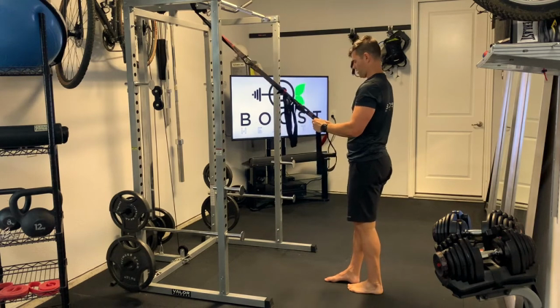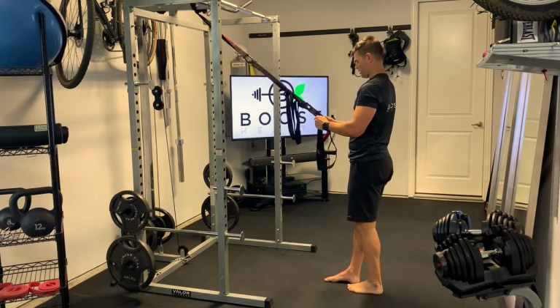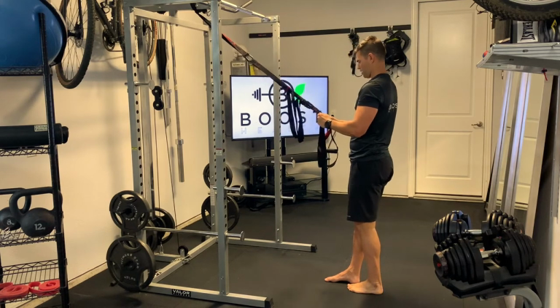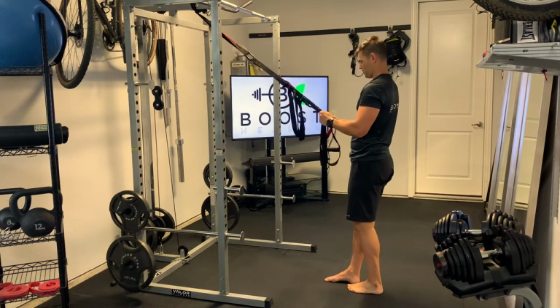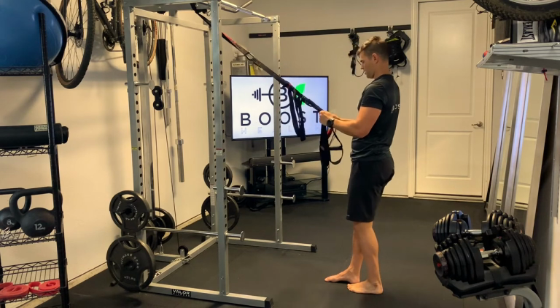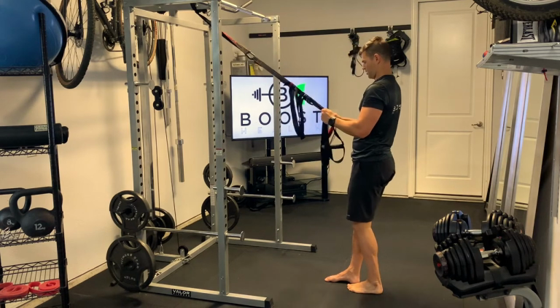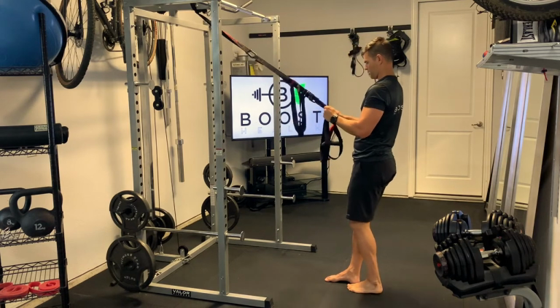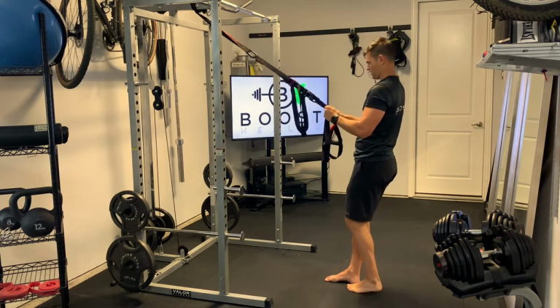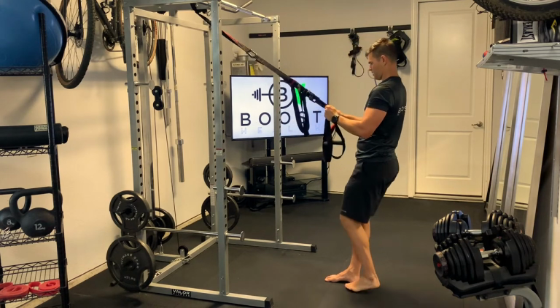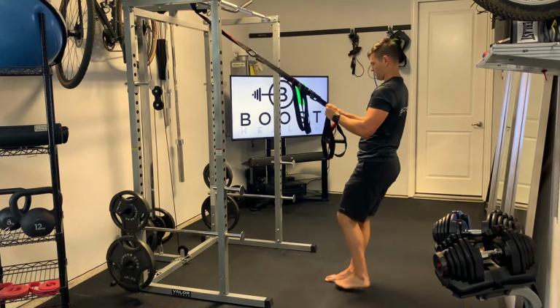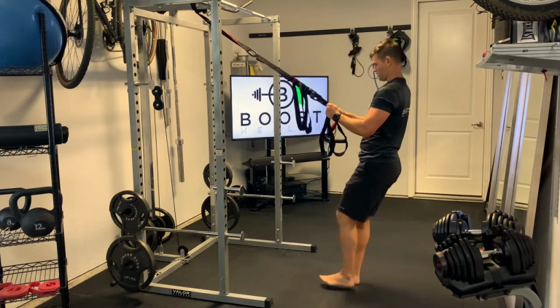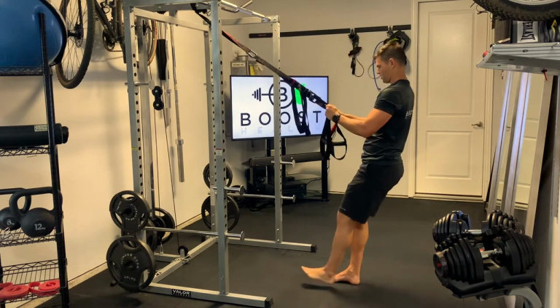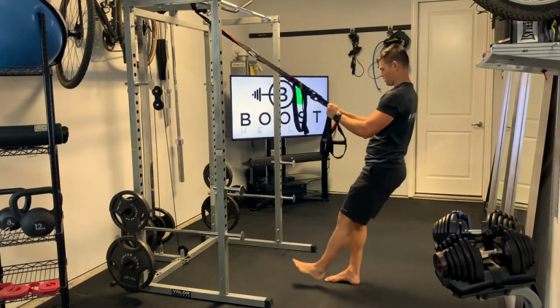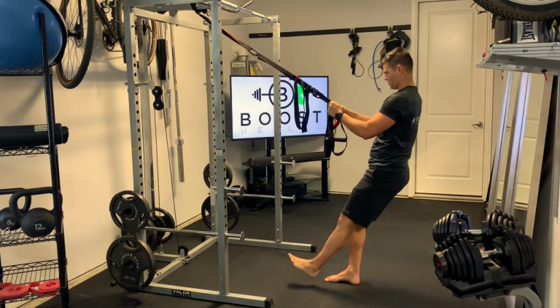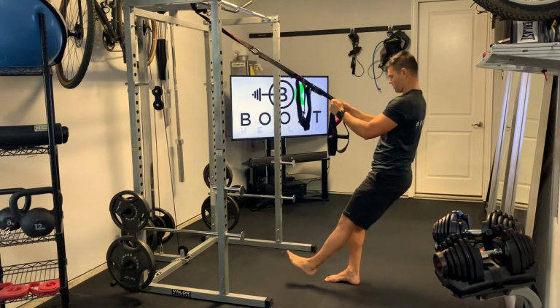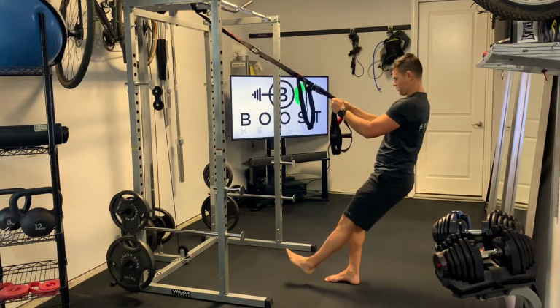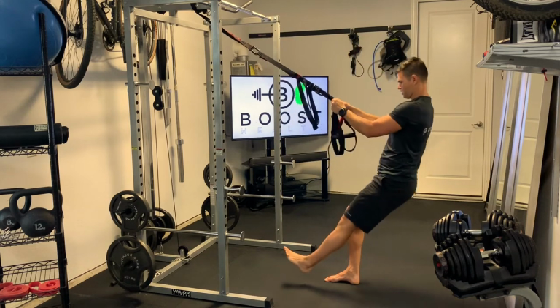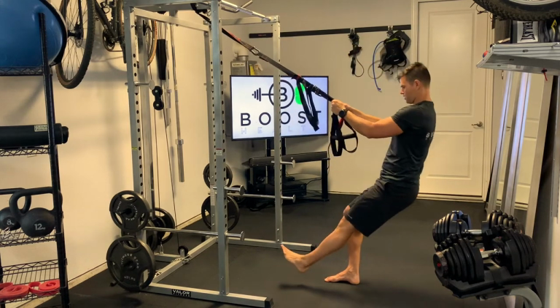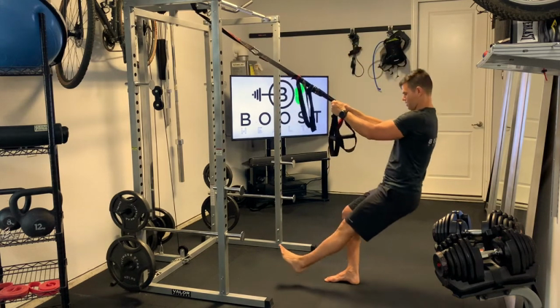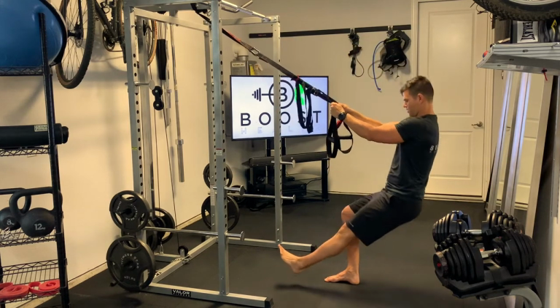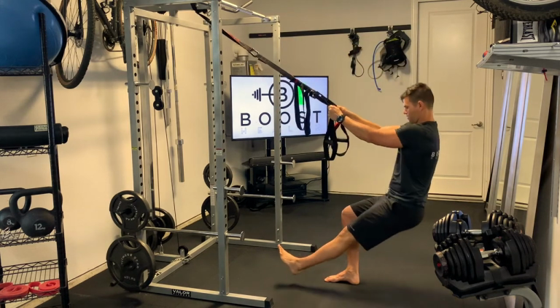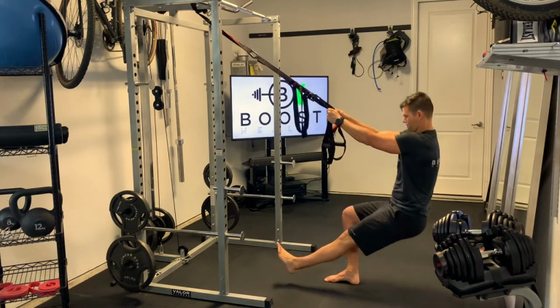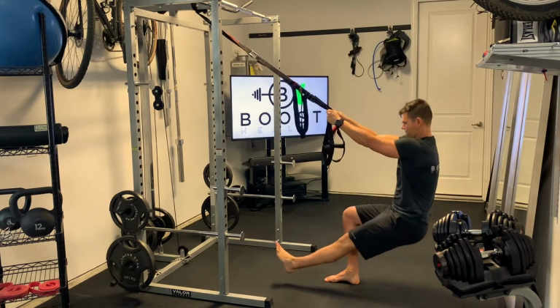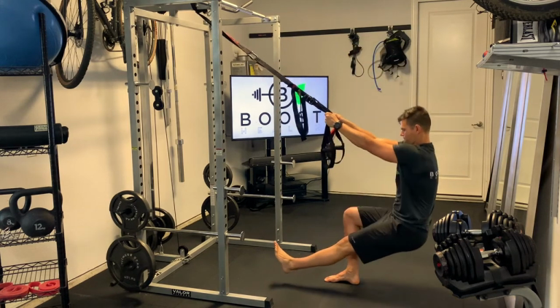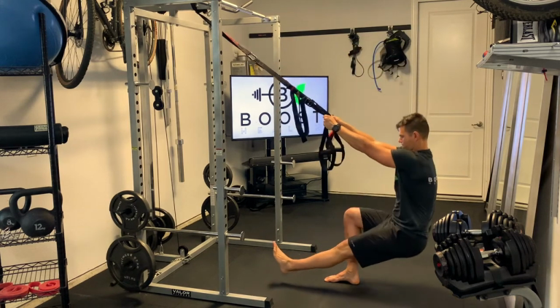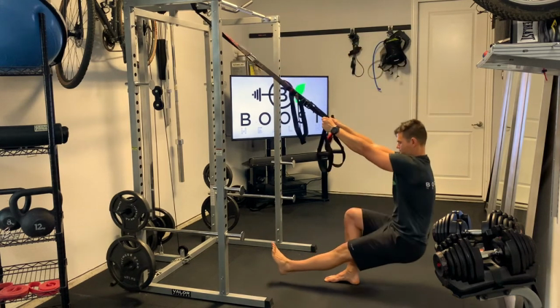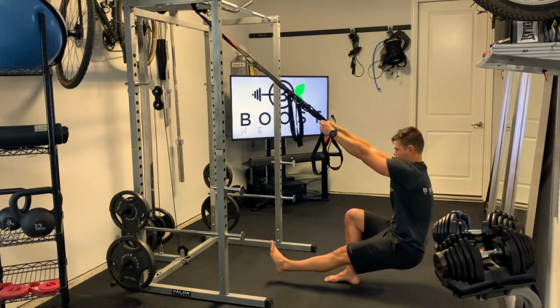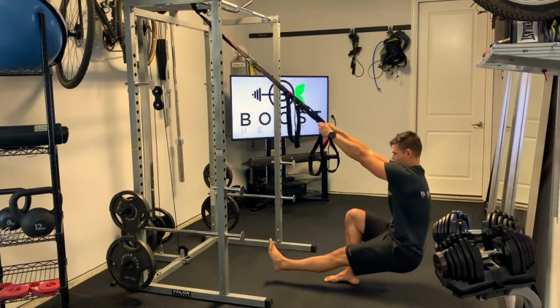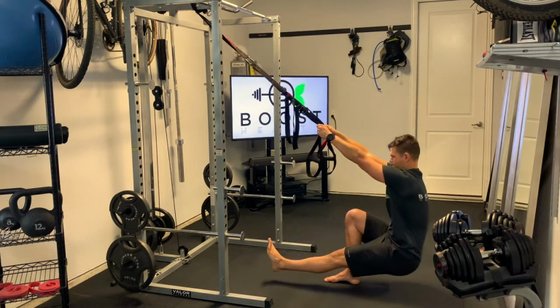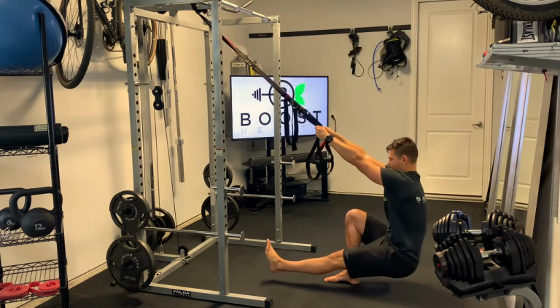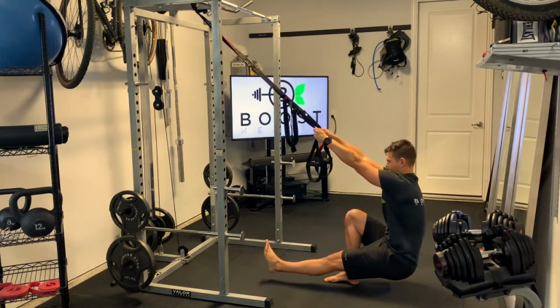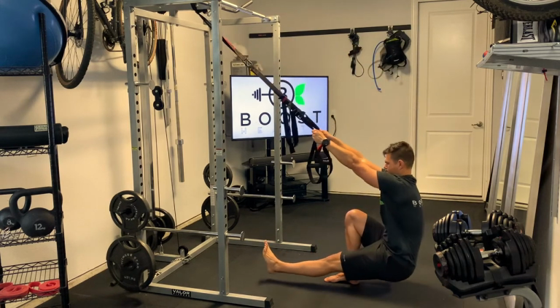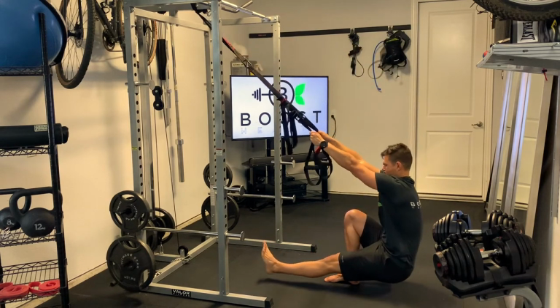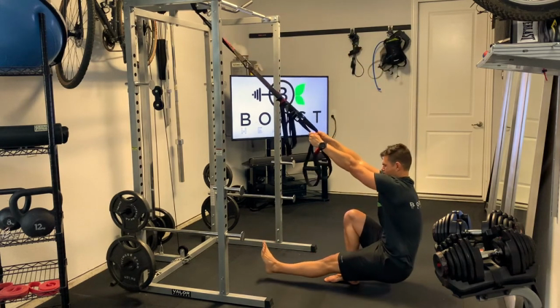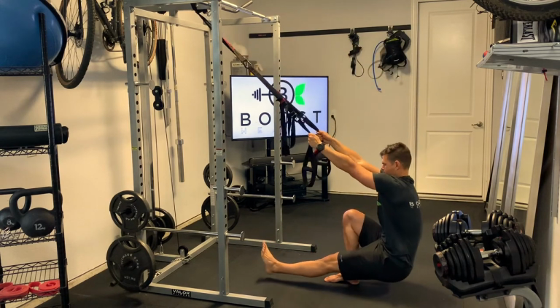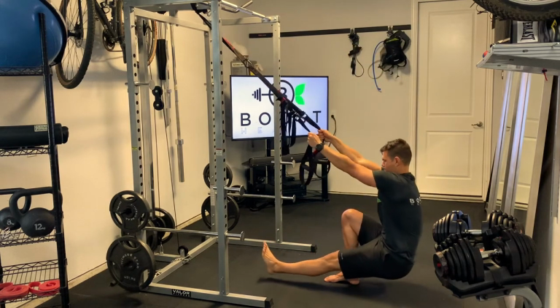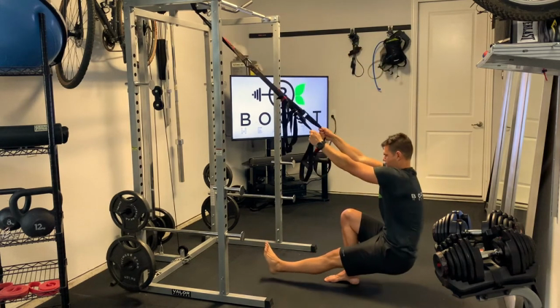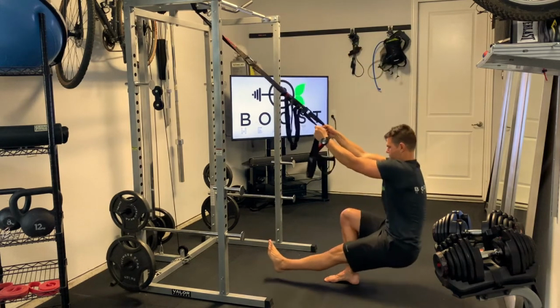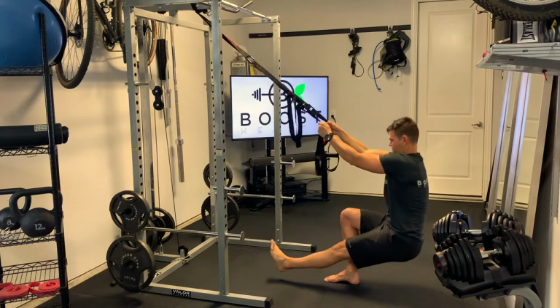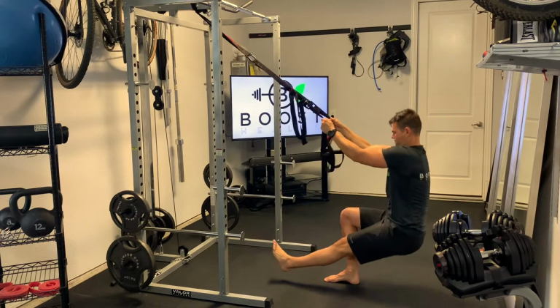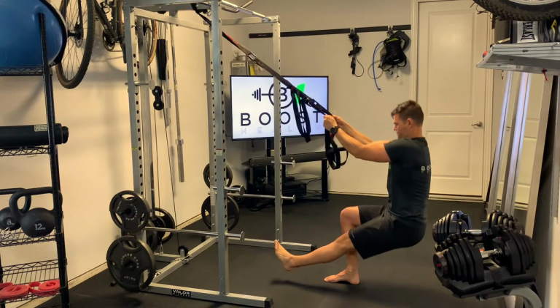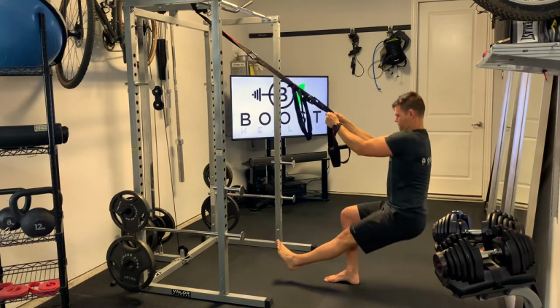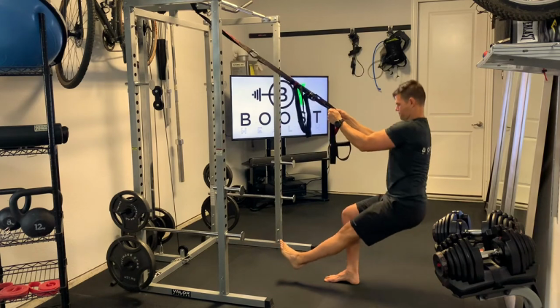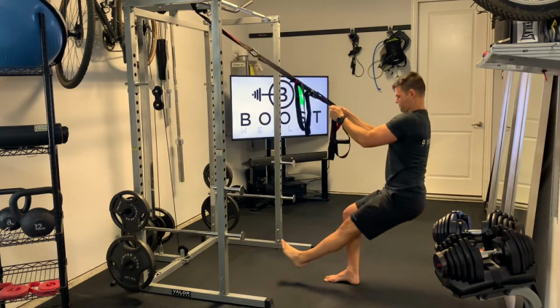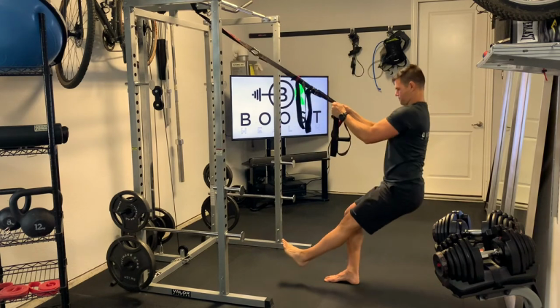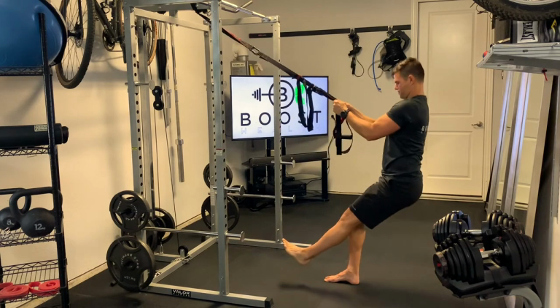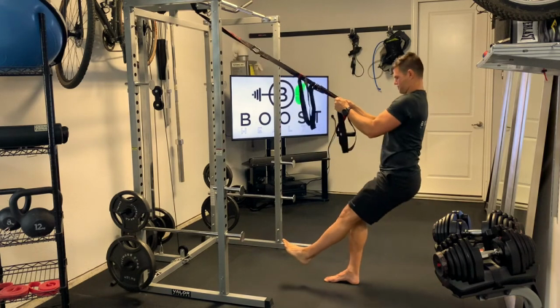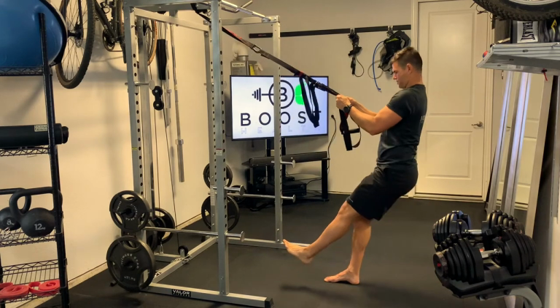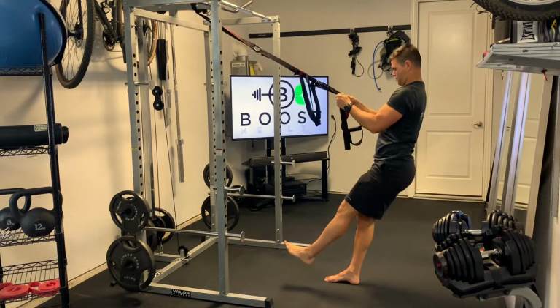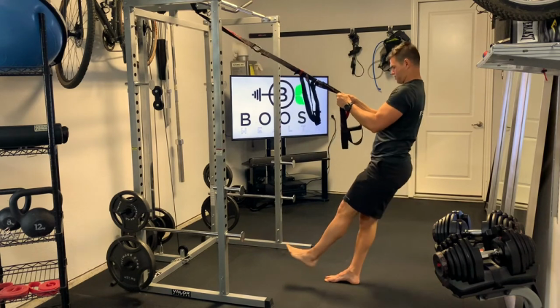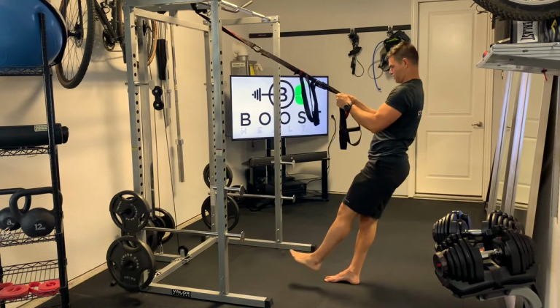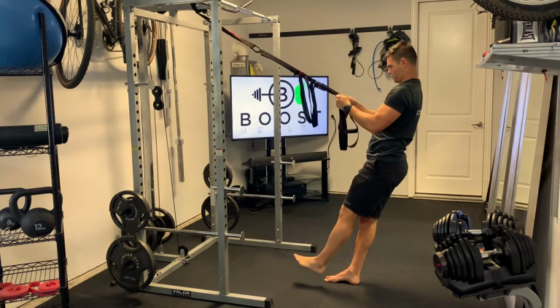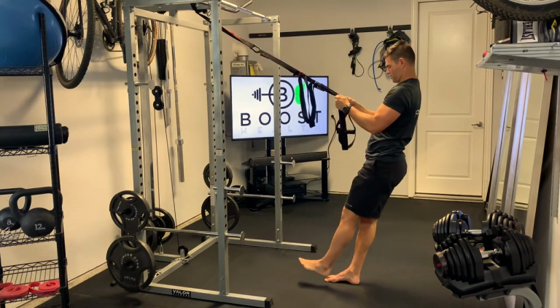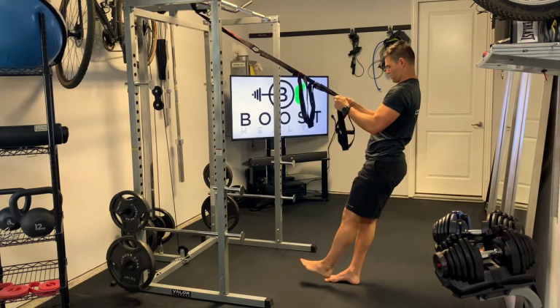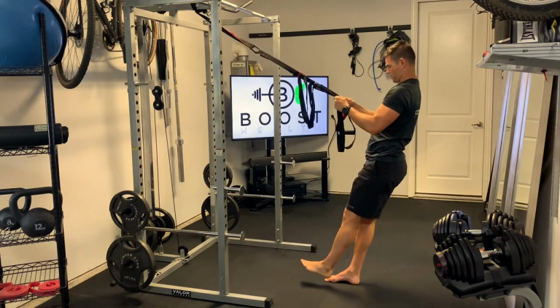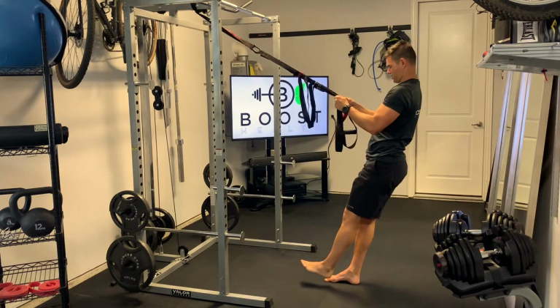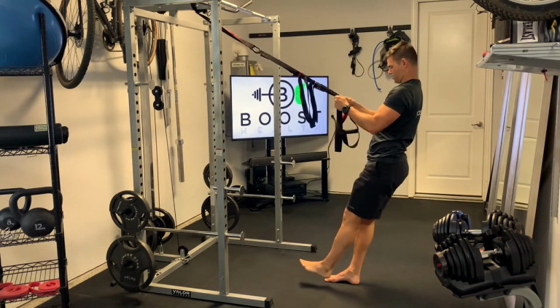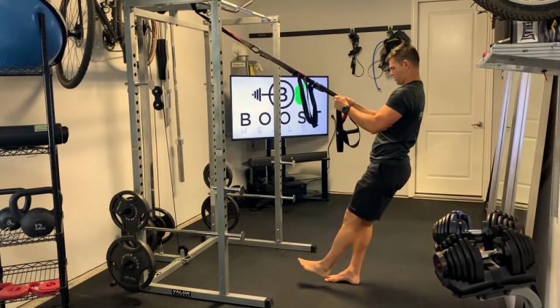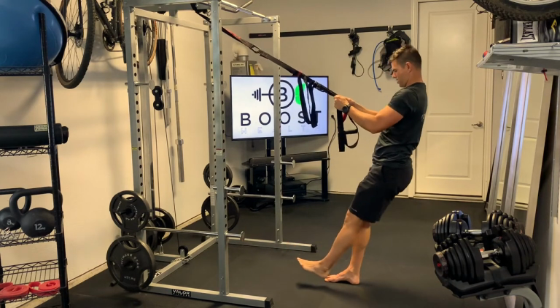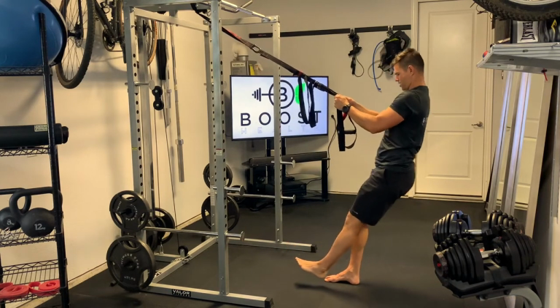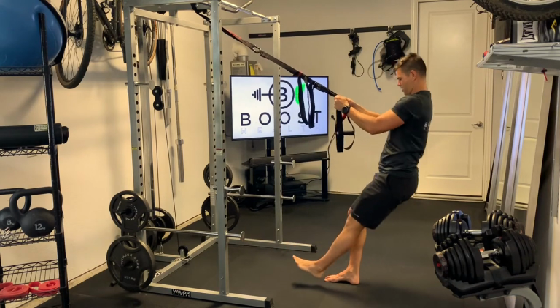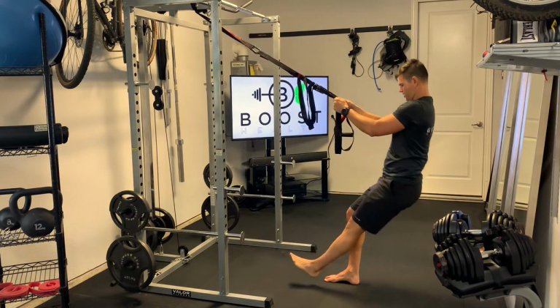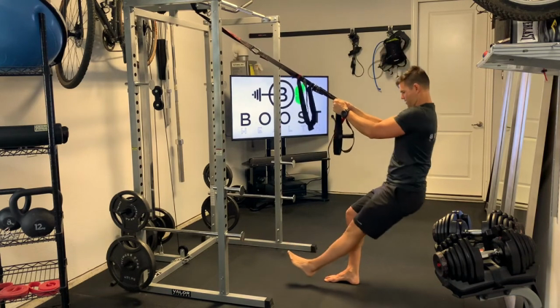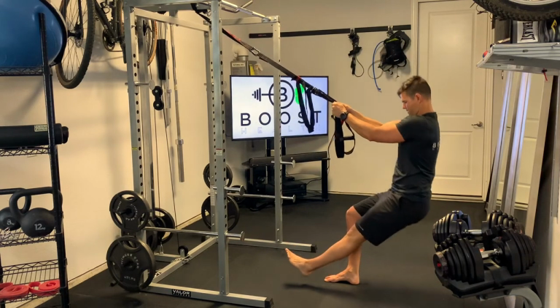Same thing on the other side — the non-working leg is going to go straight out in front of you. Try to hit that nice 90 degree angle in the knee, keeping the knee over the ankle.